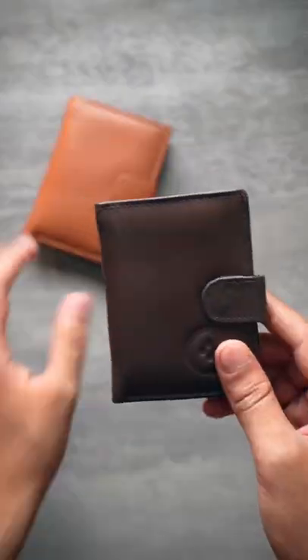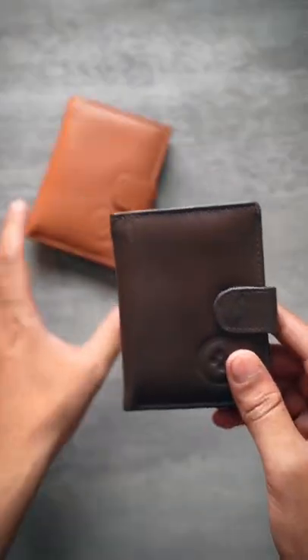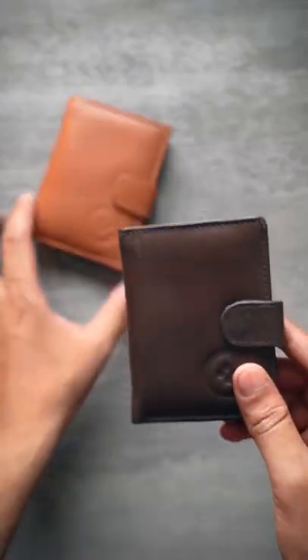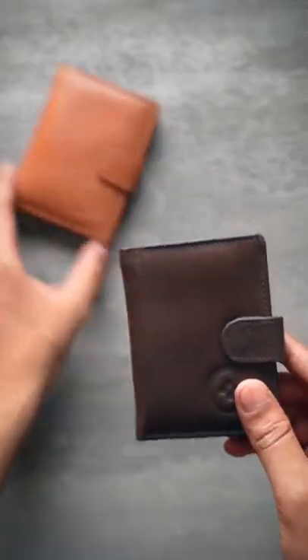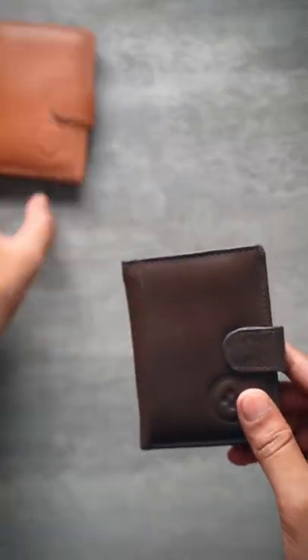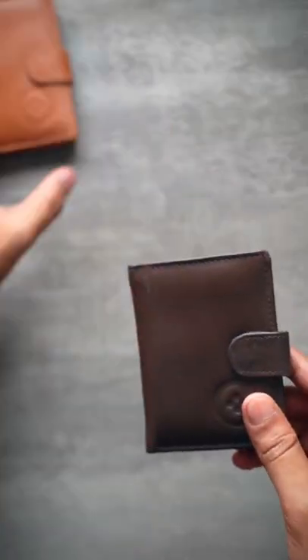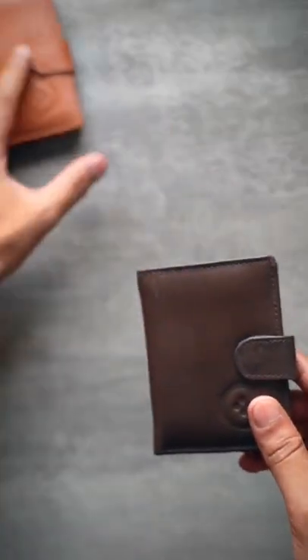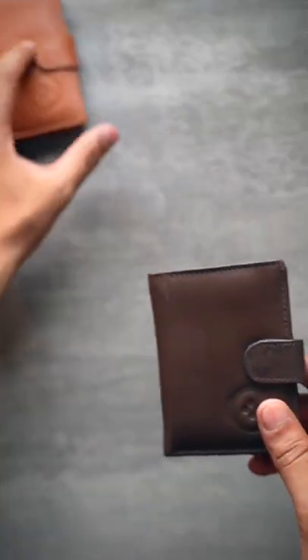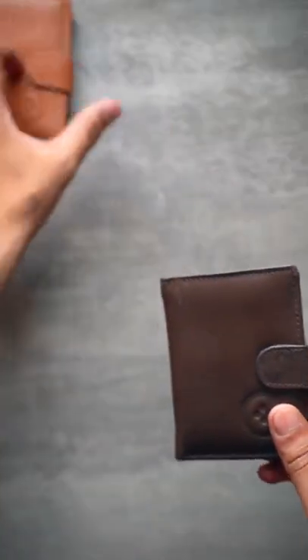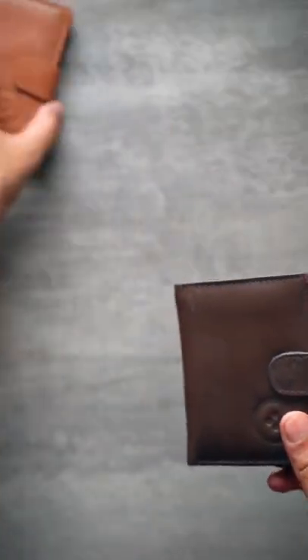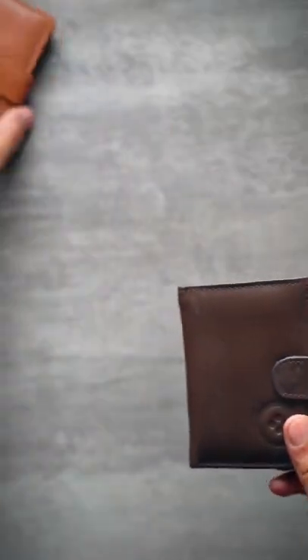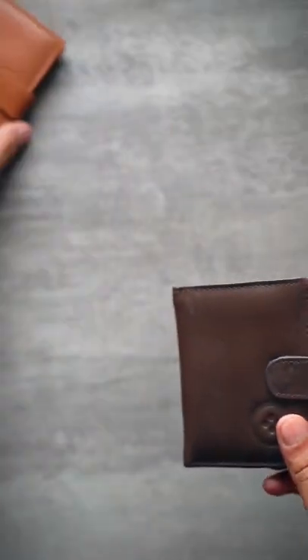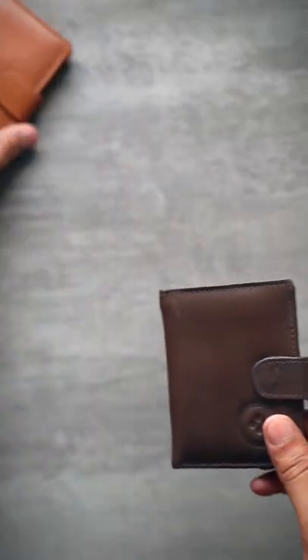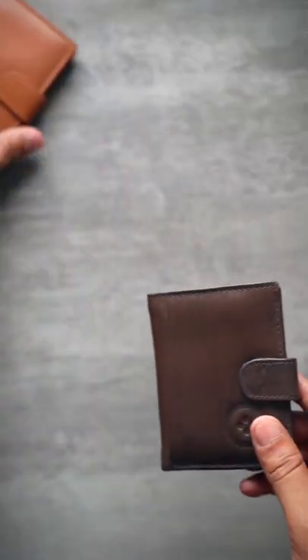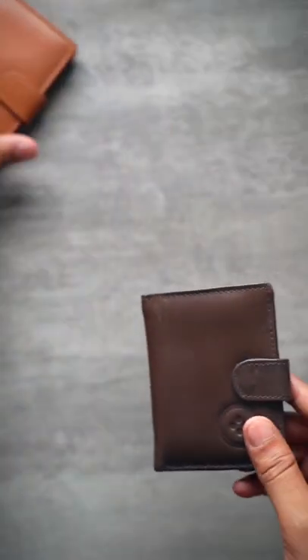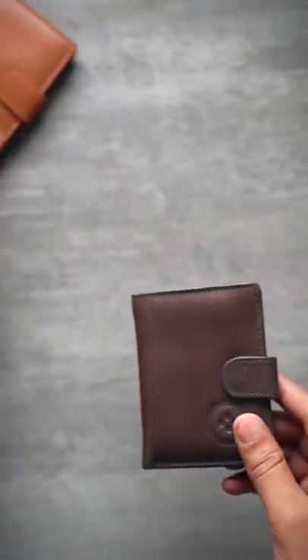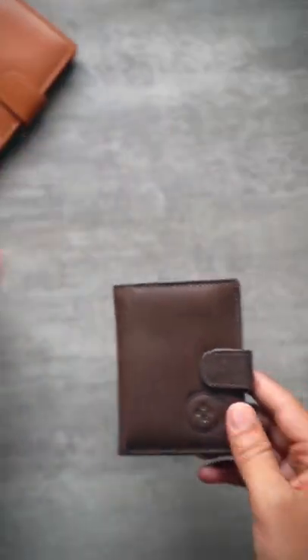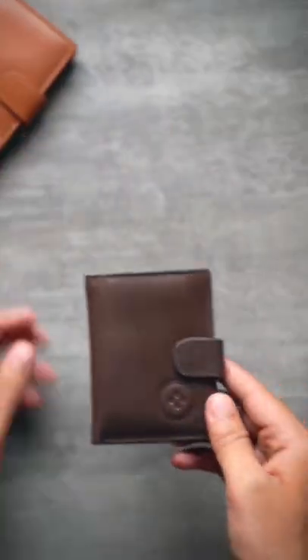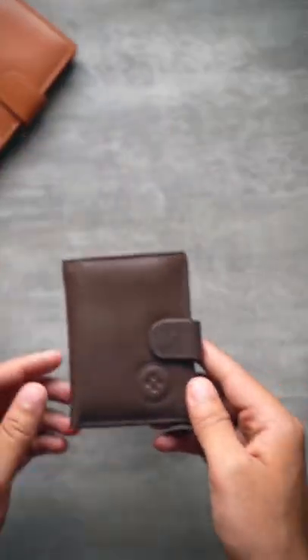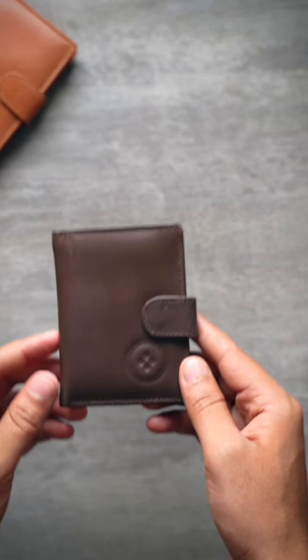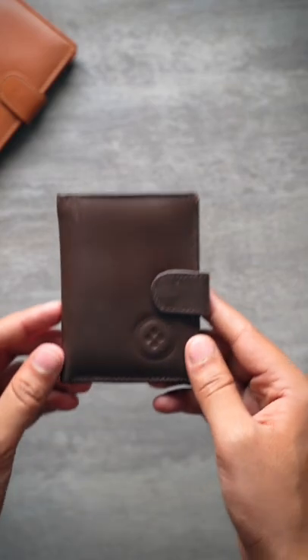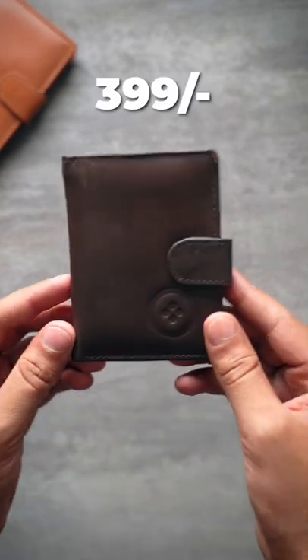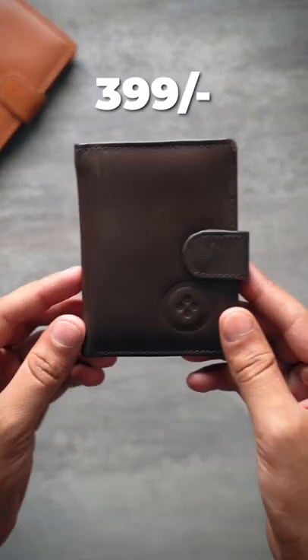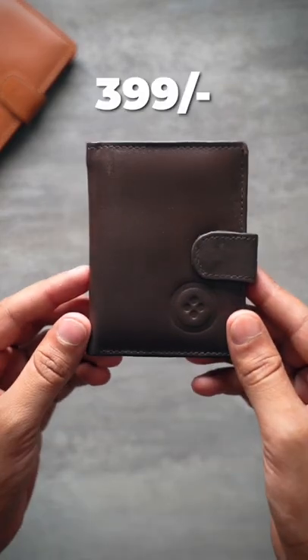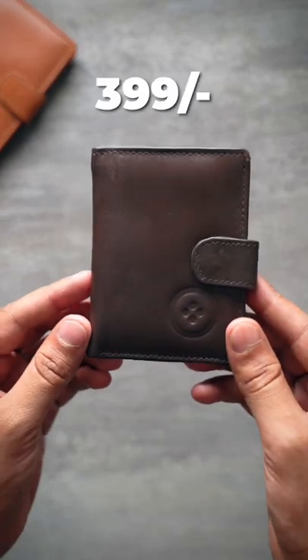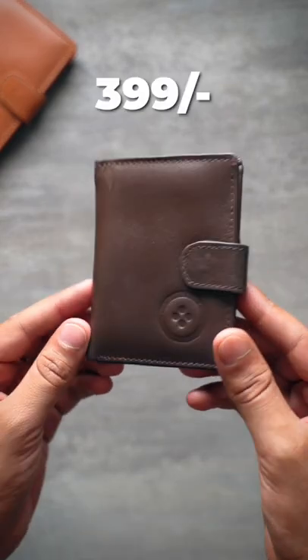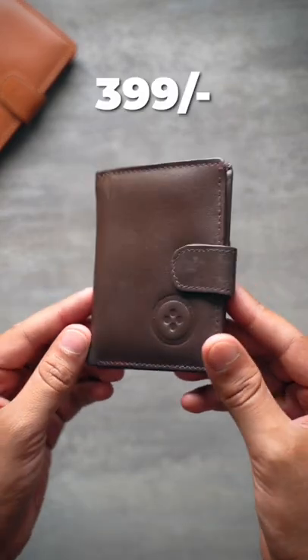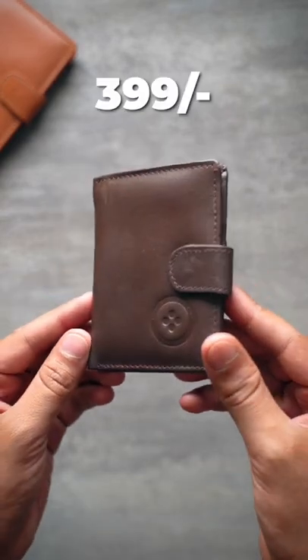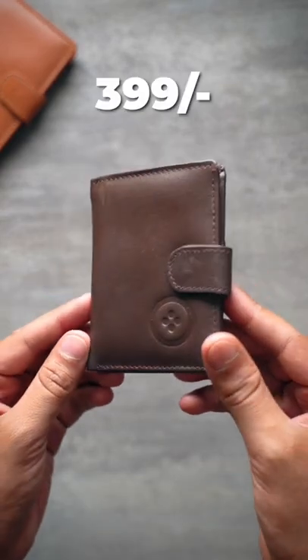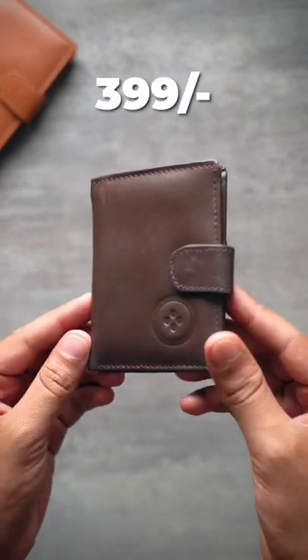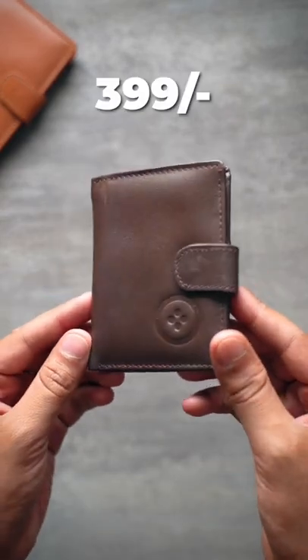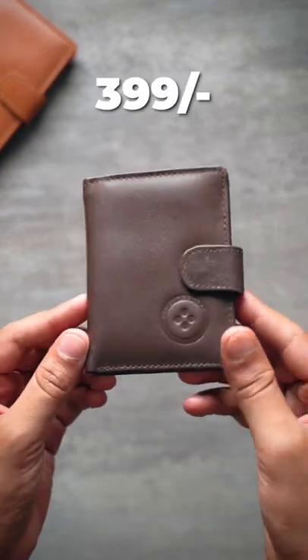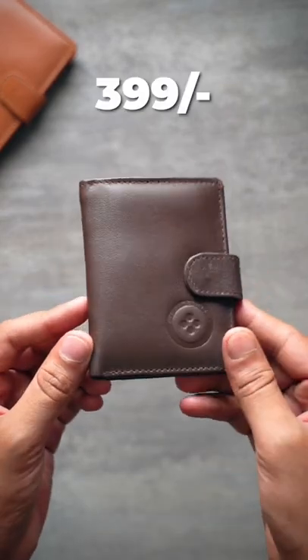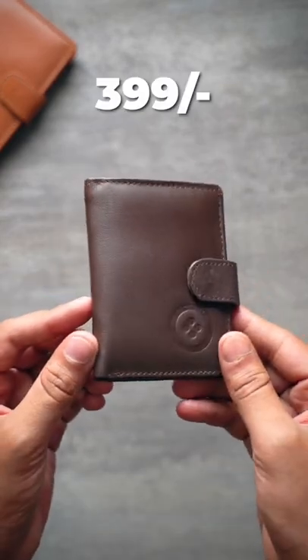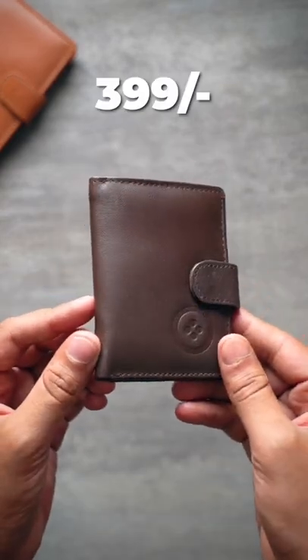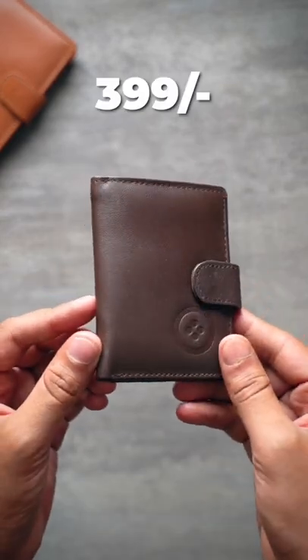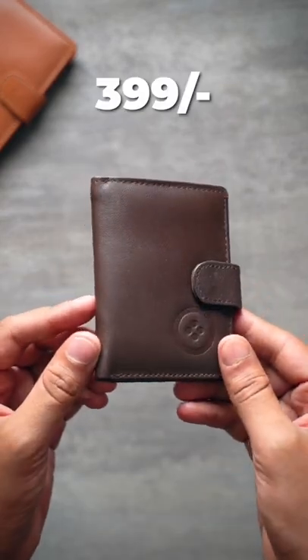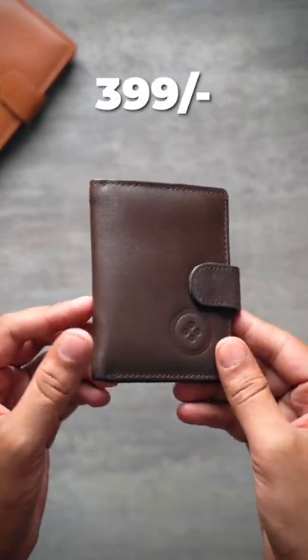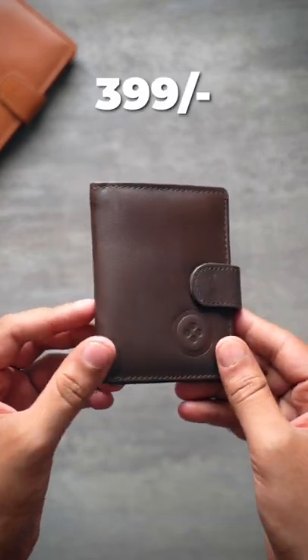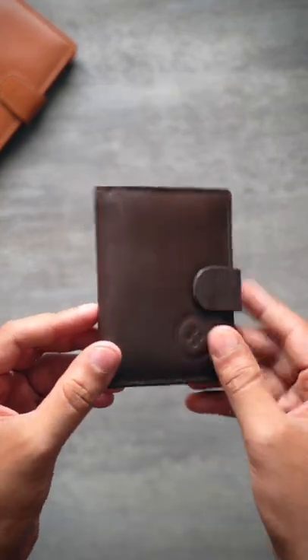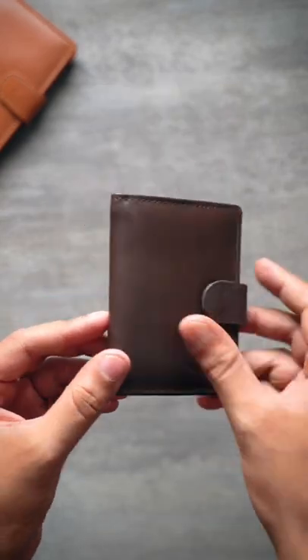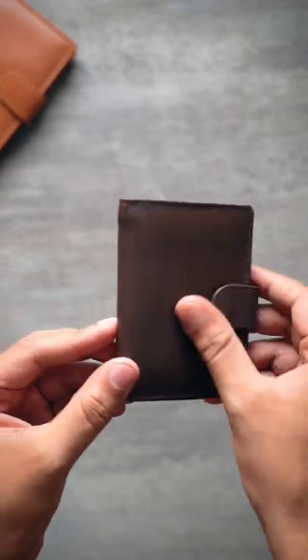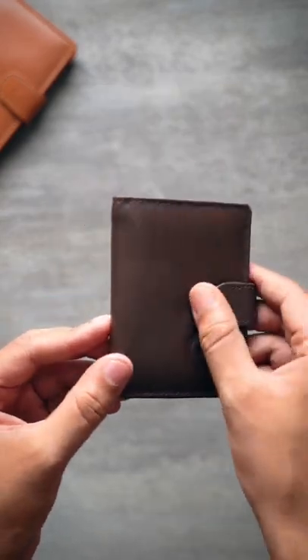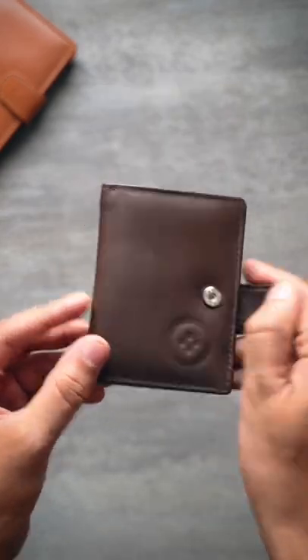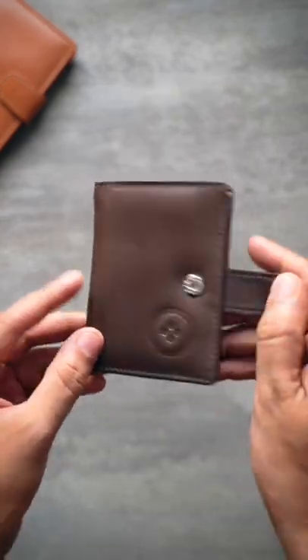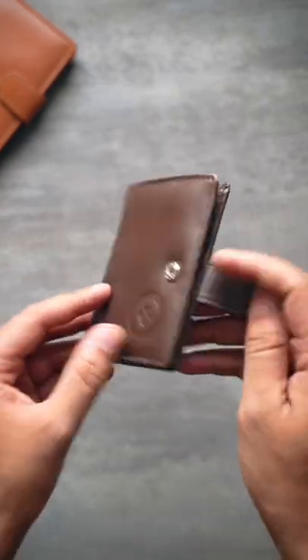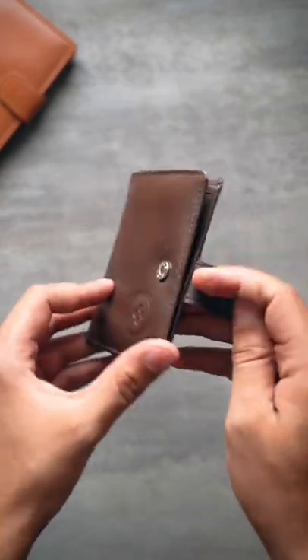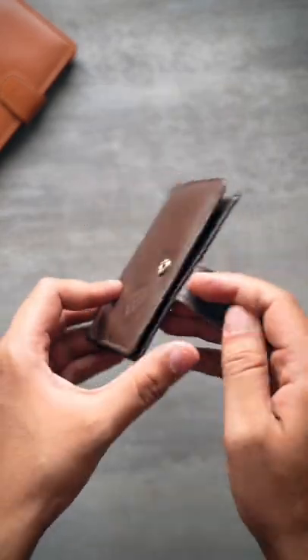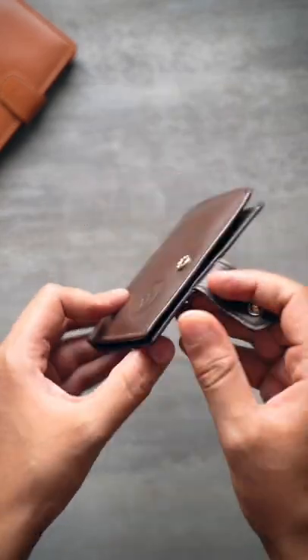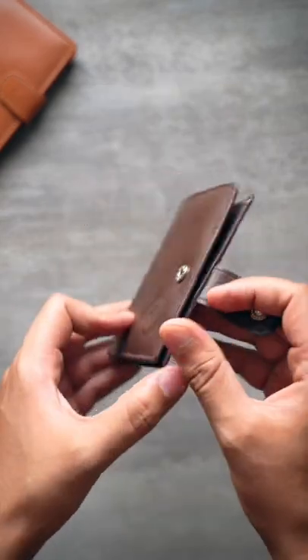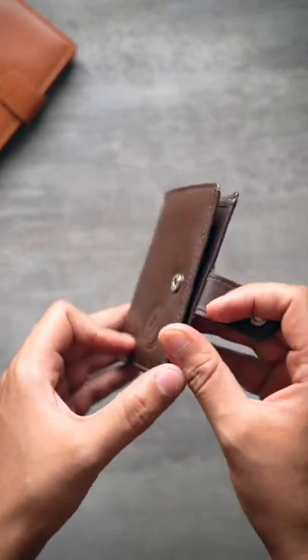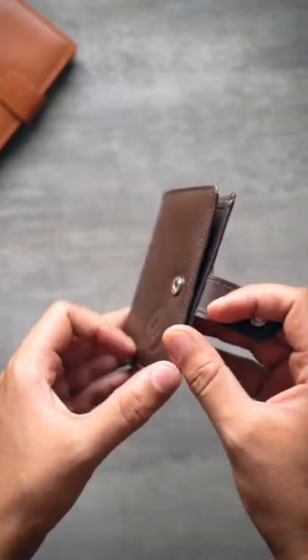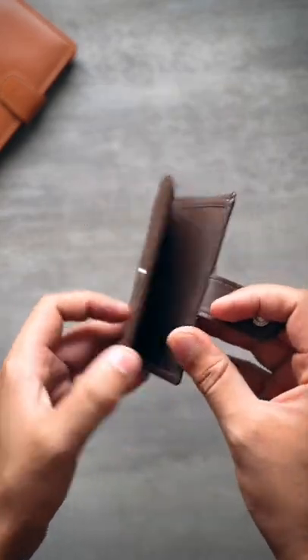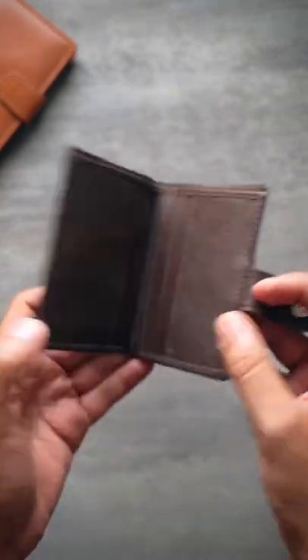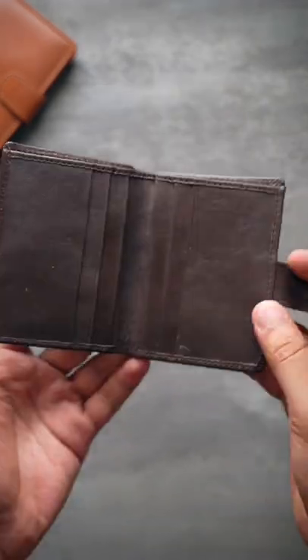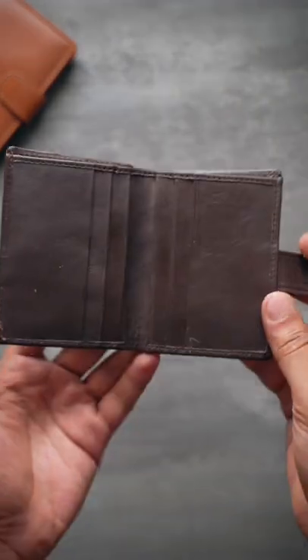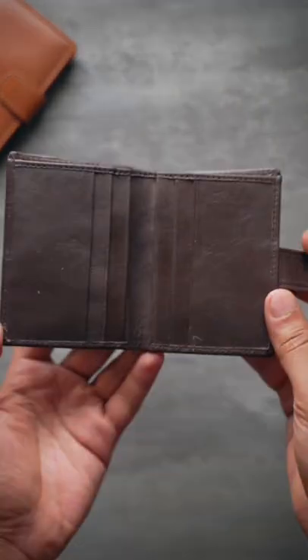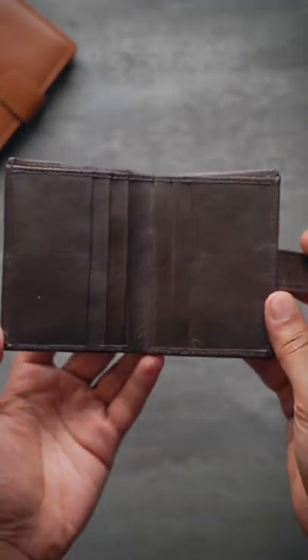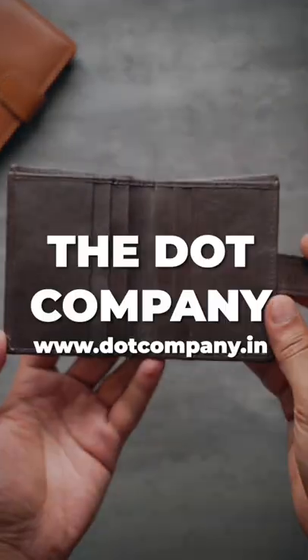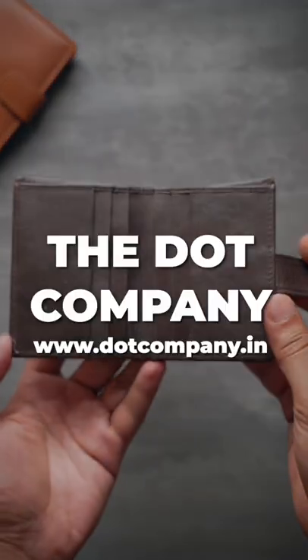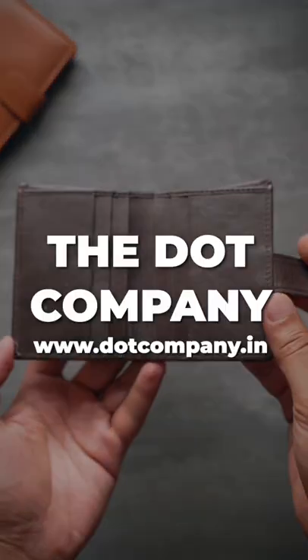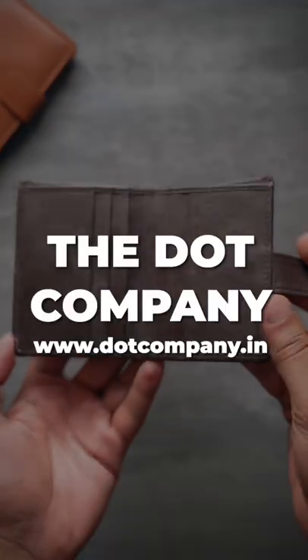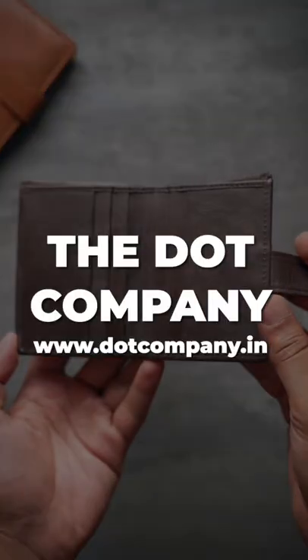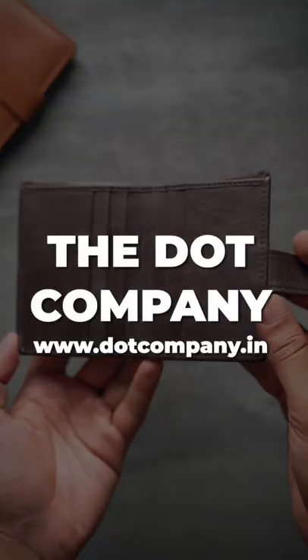If you ask about the price, it will only cost you 399 rupees. So definitely check out this minimalist button wallet from Dot Company.